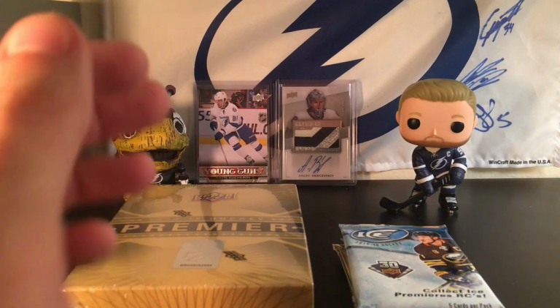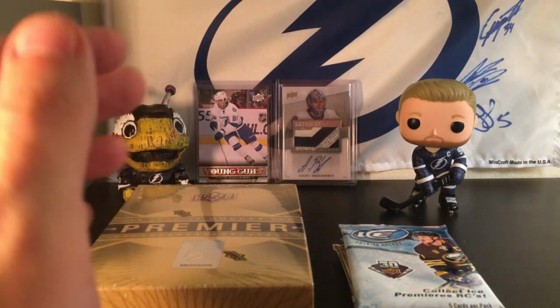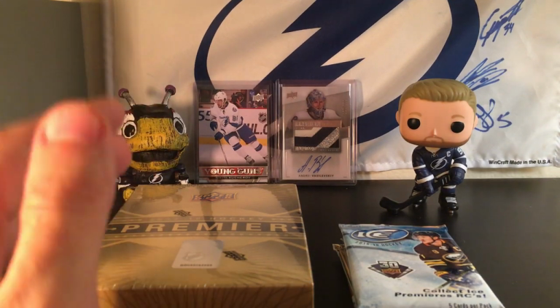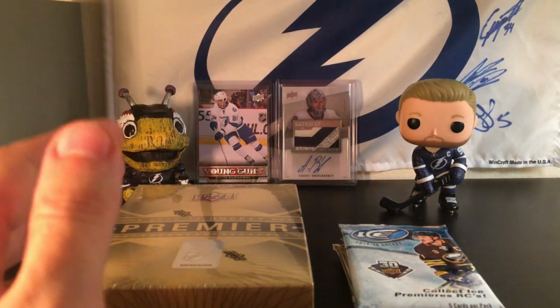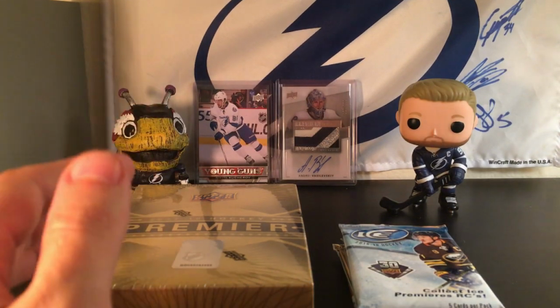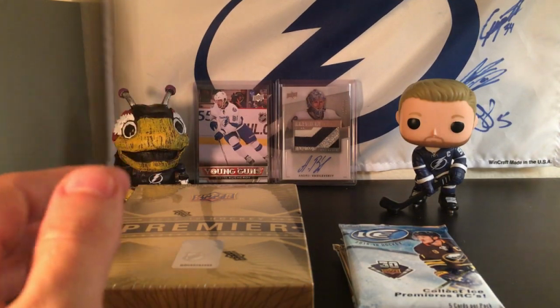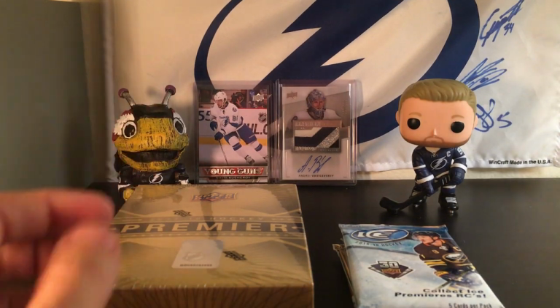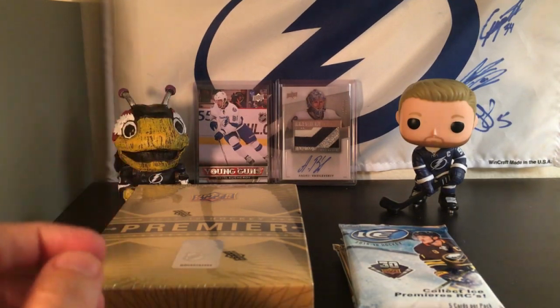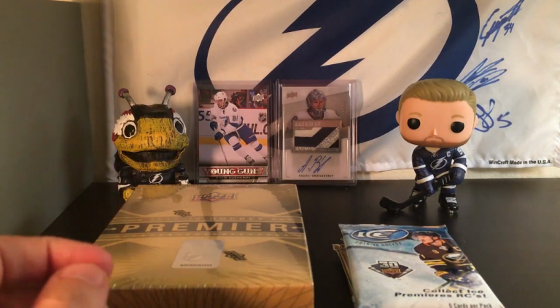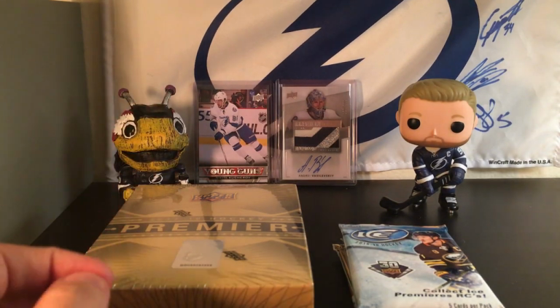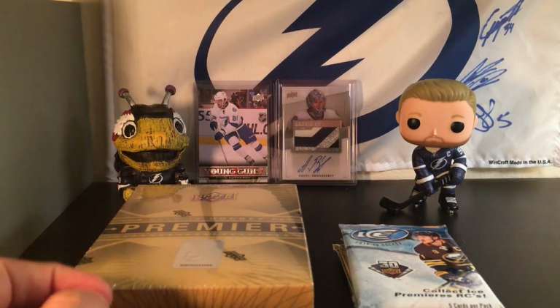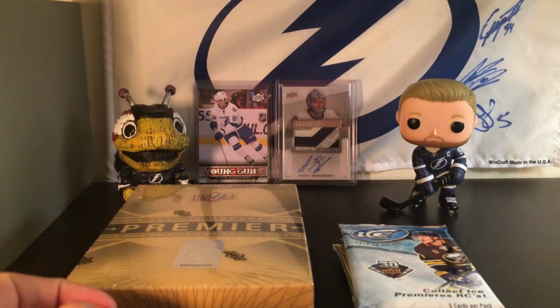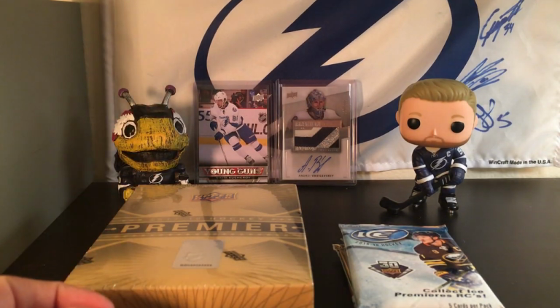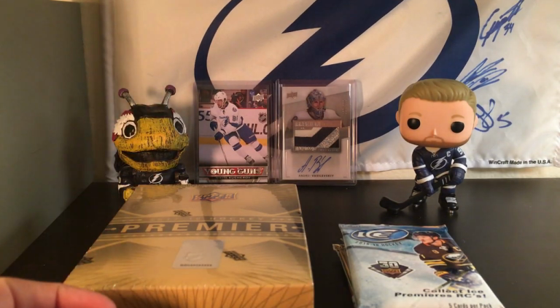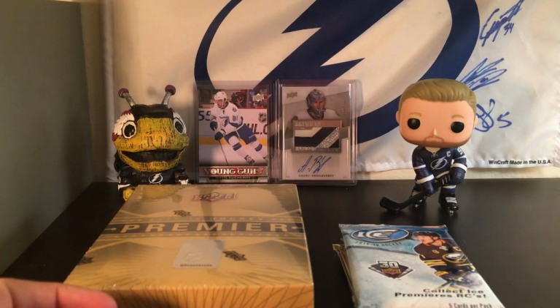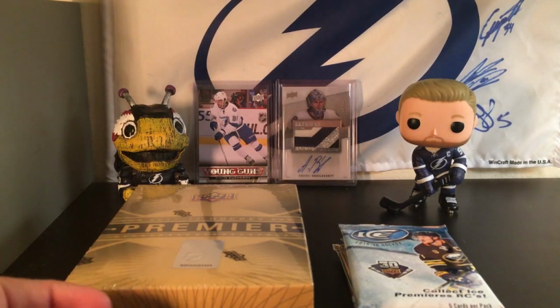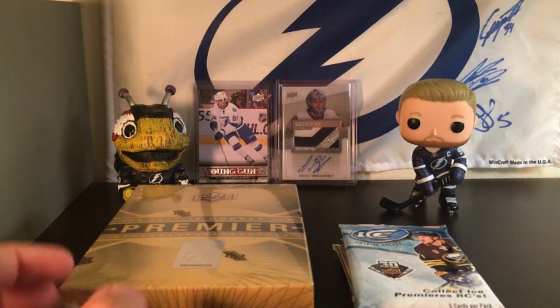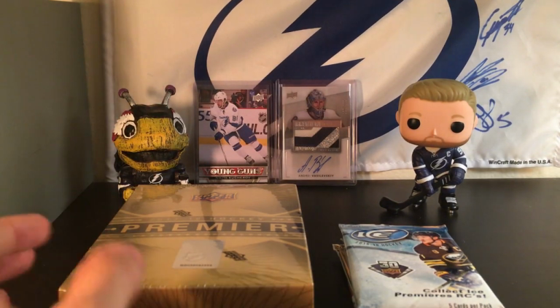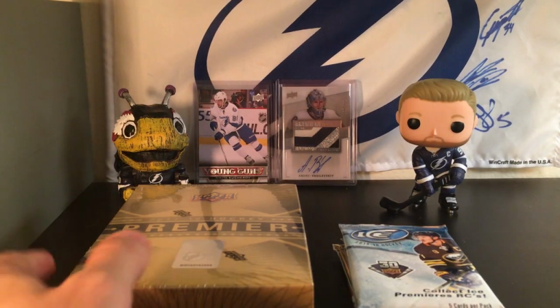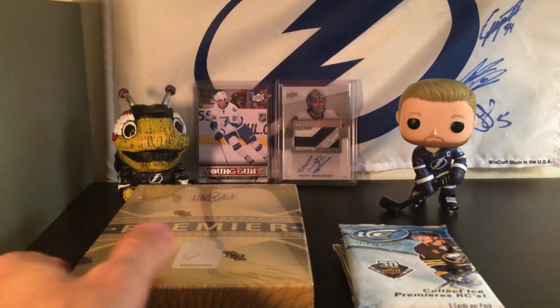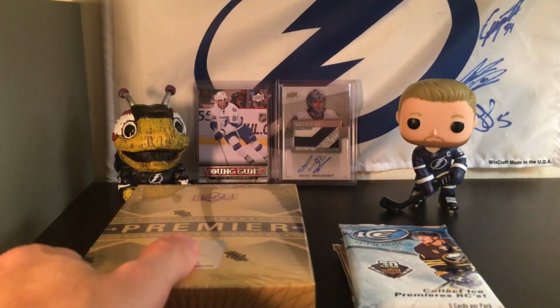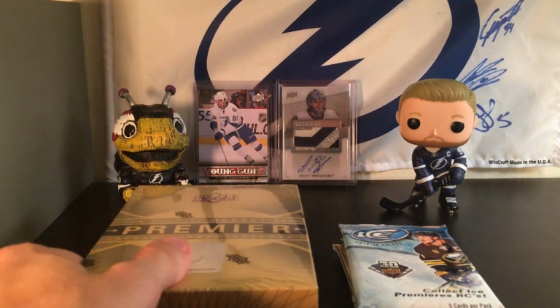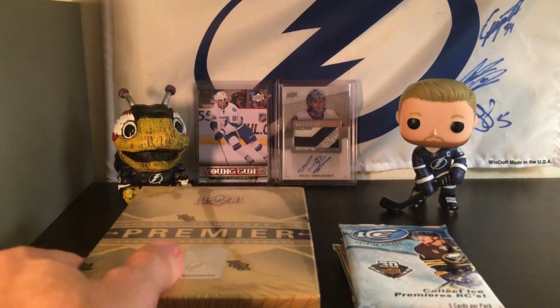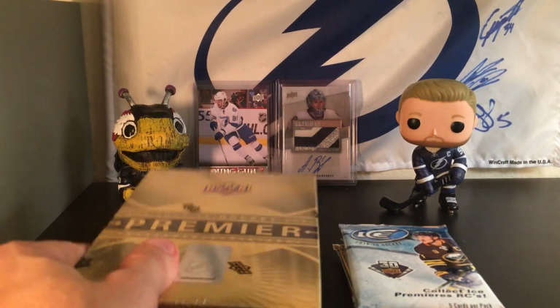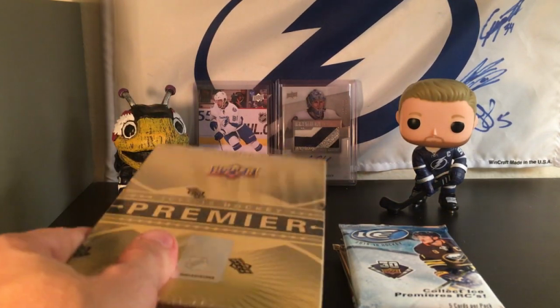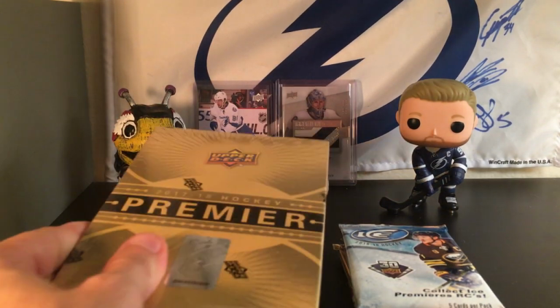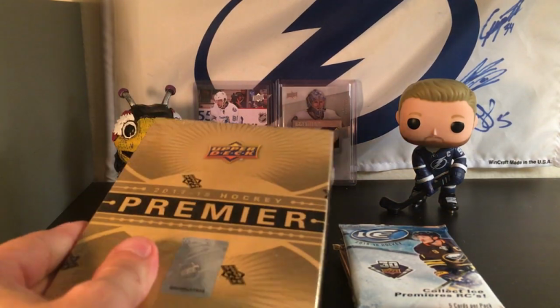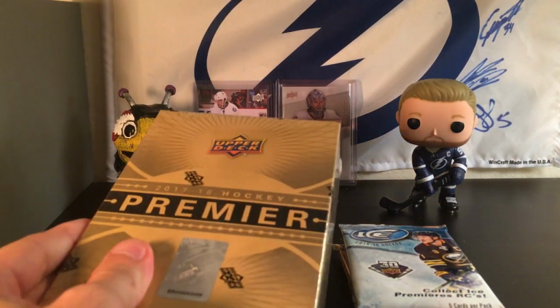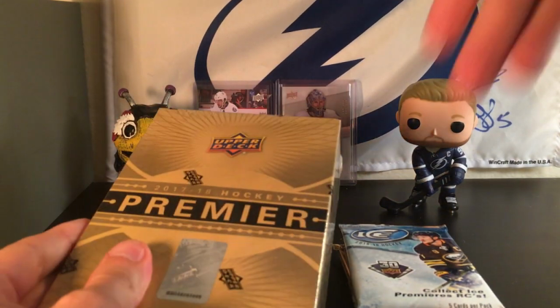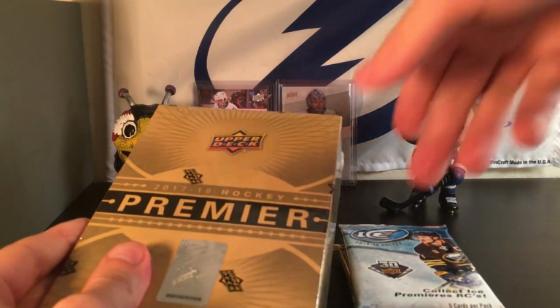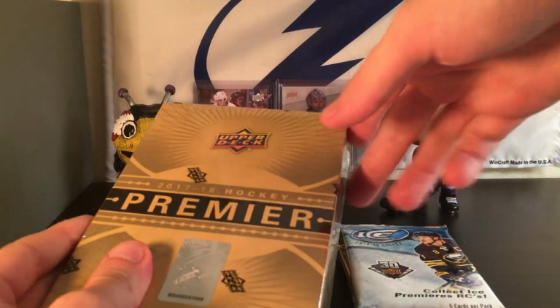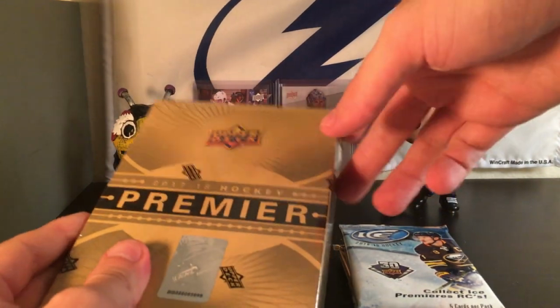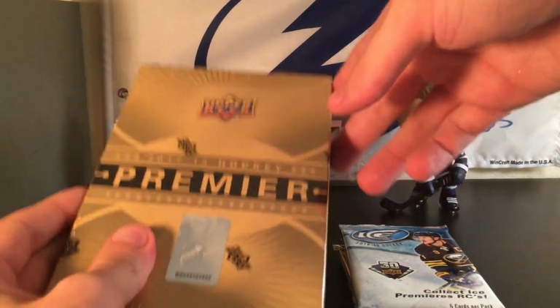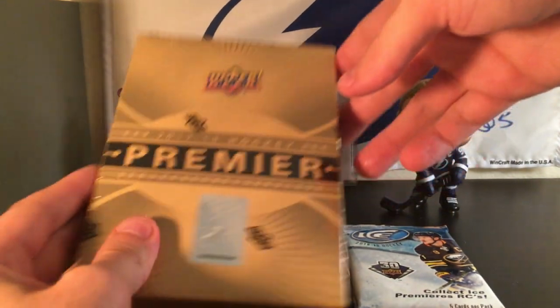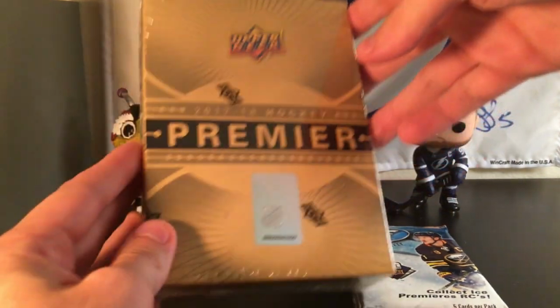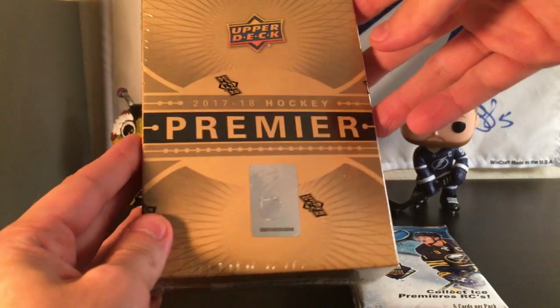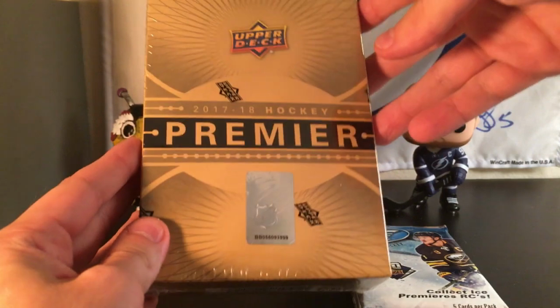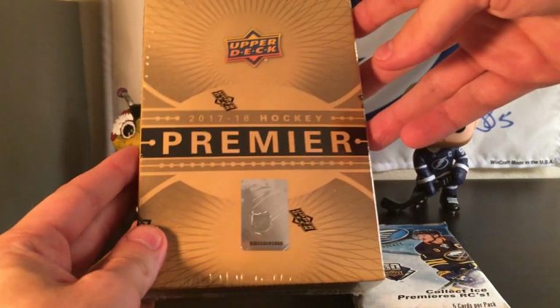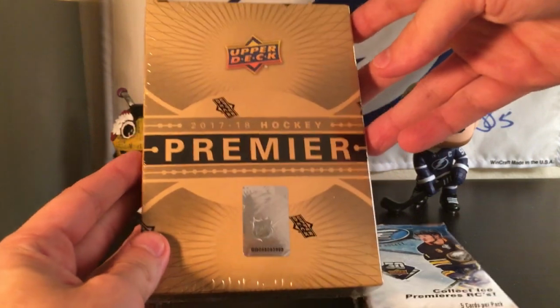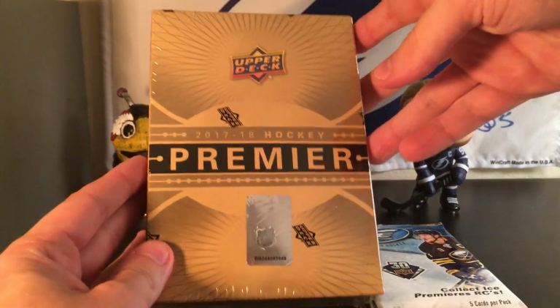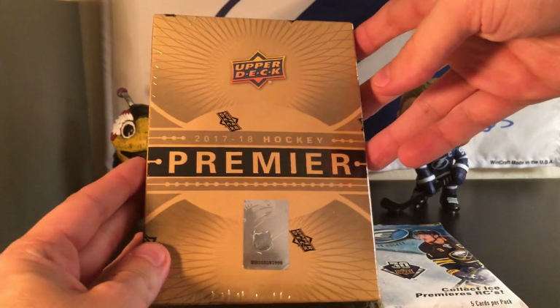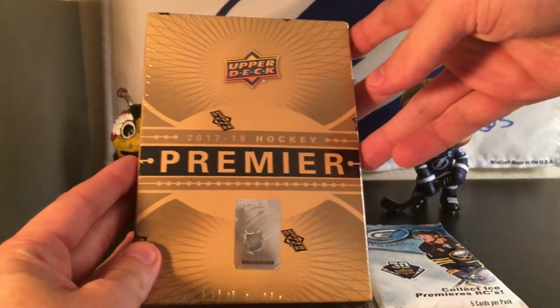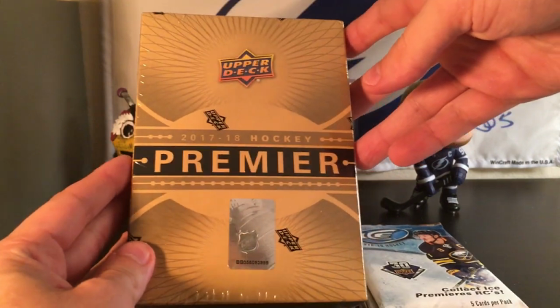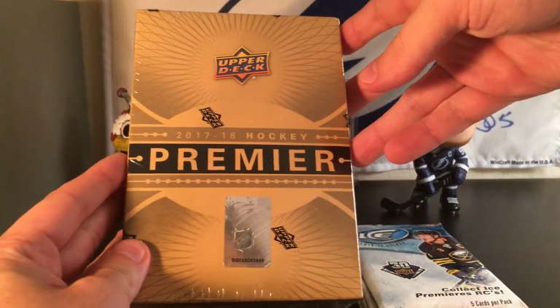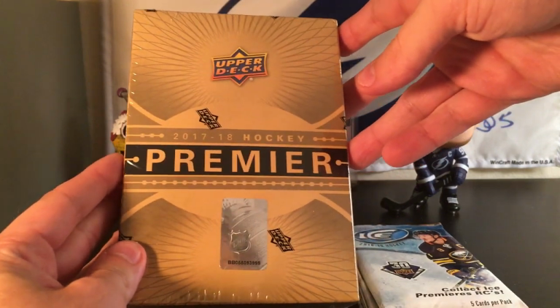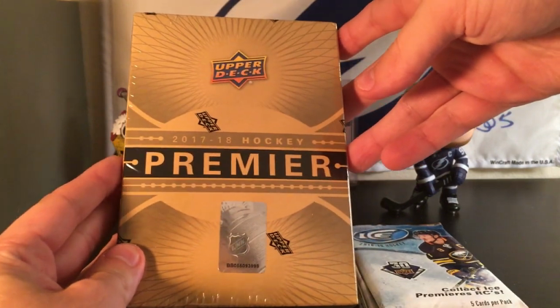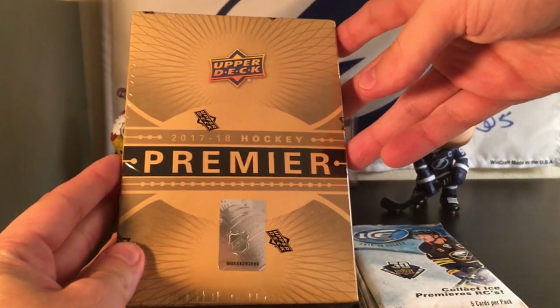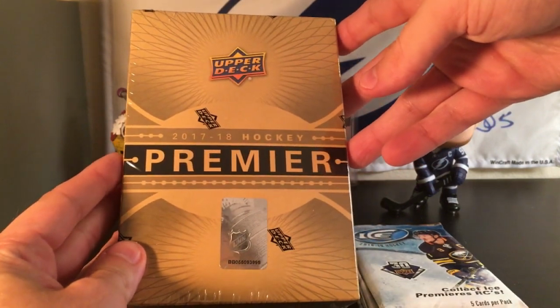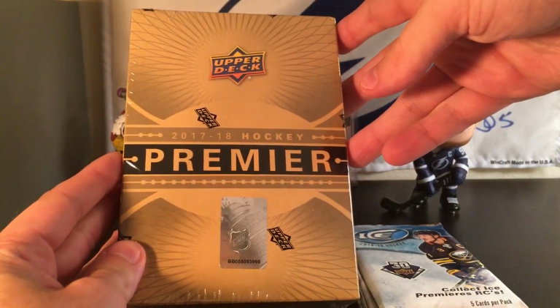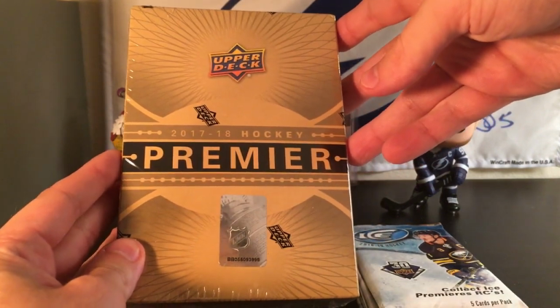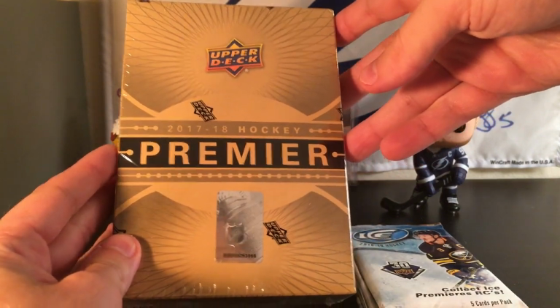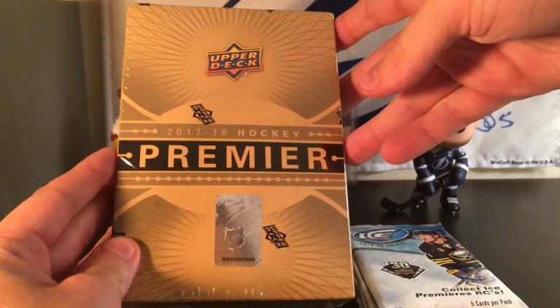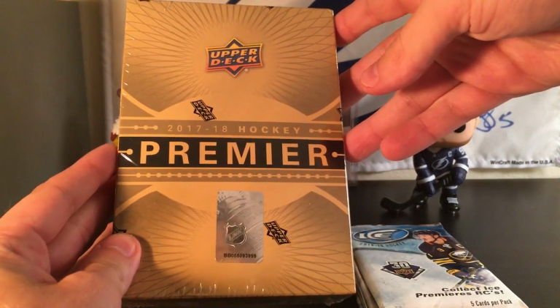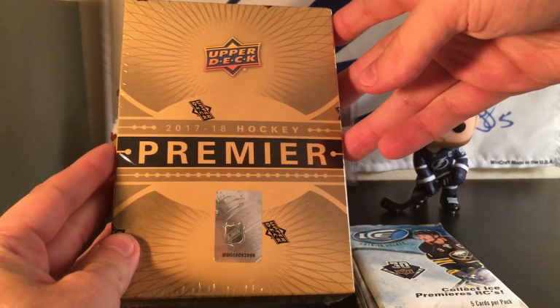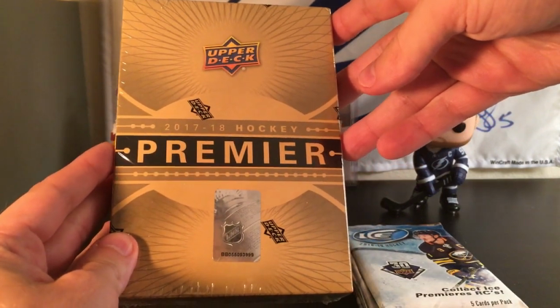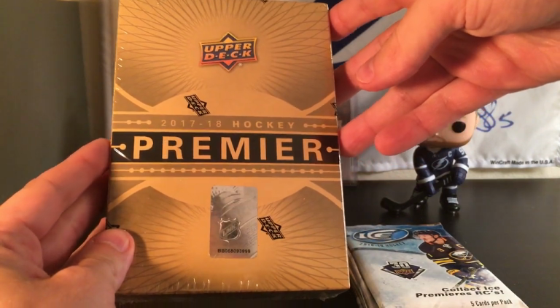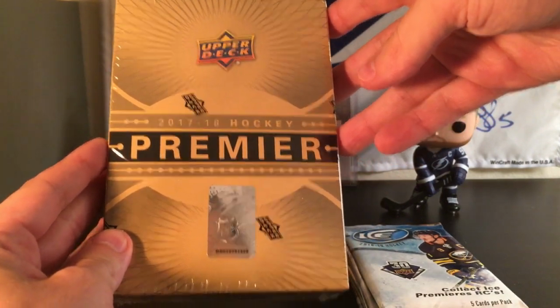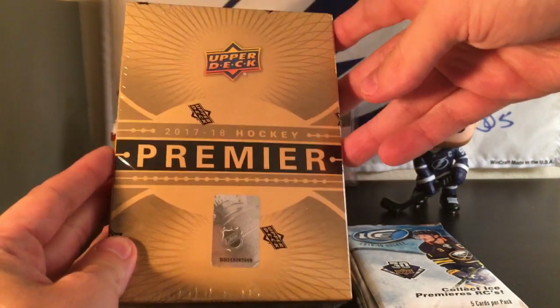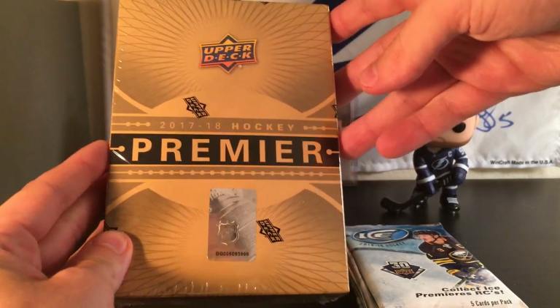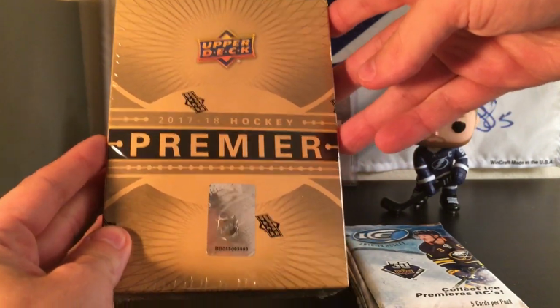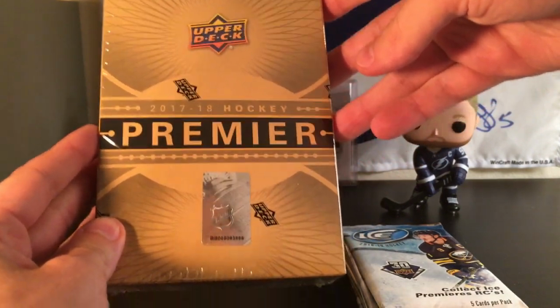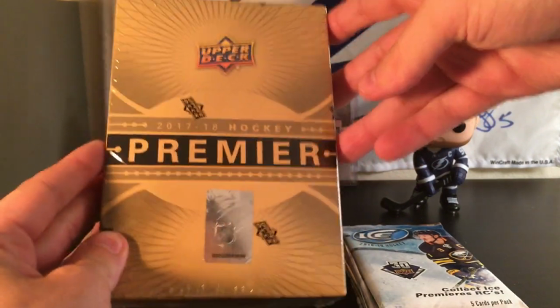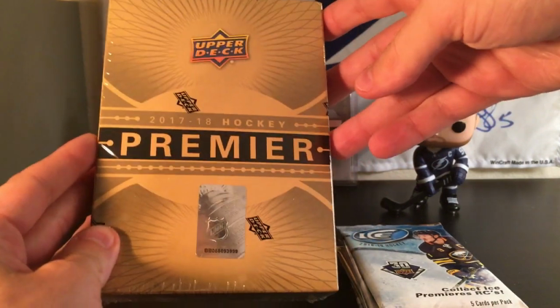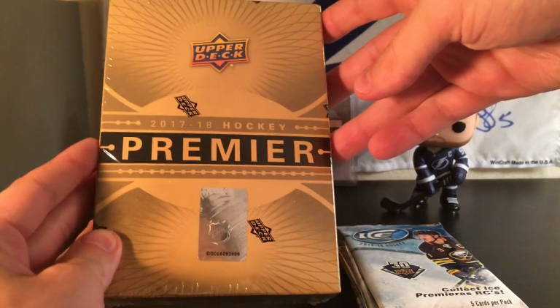Hey guys, 813HockeyCards here, and today we're going to be opening up a box of 2017-18 Hockey Premier.